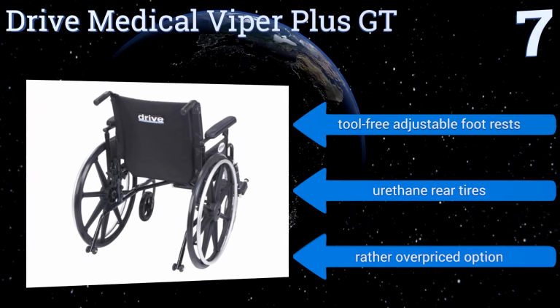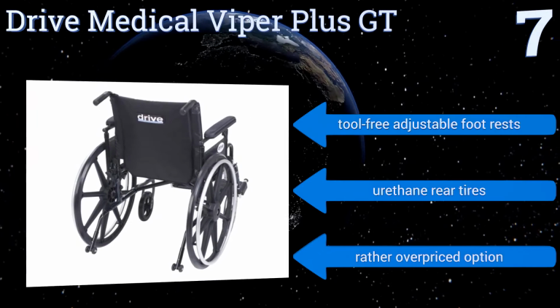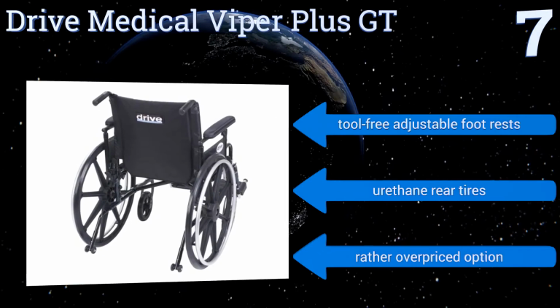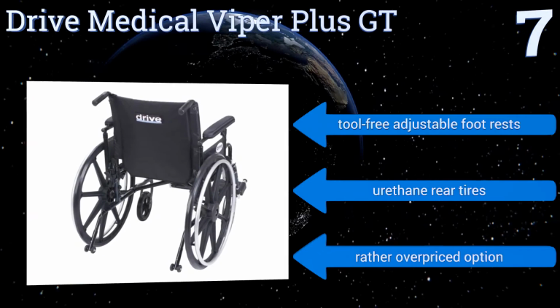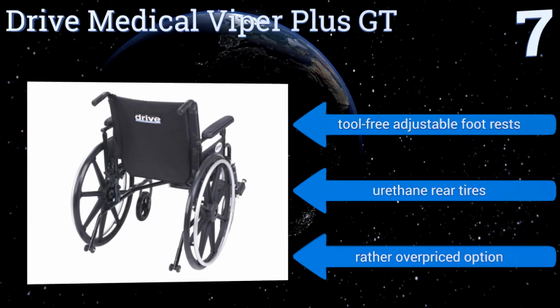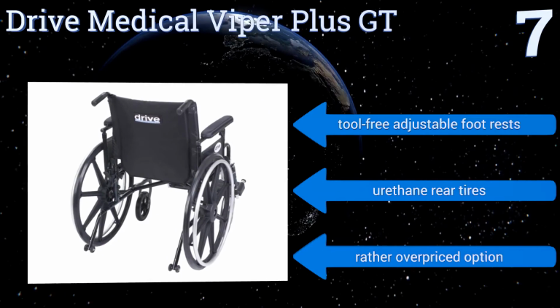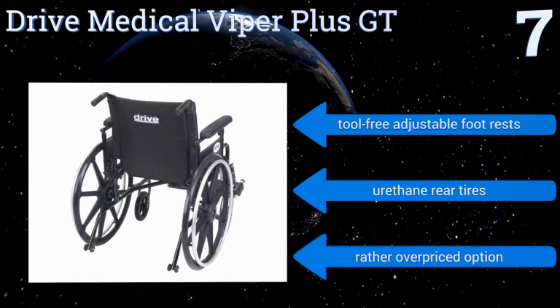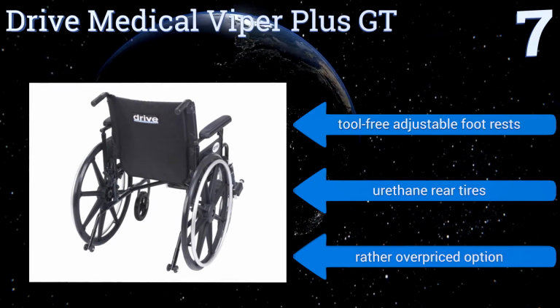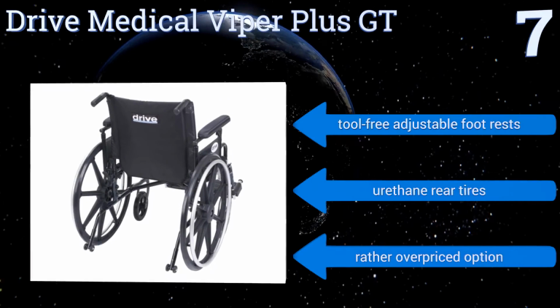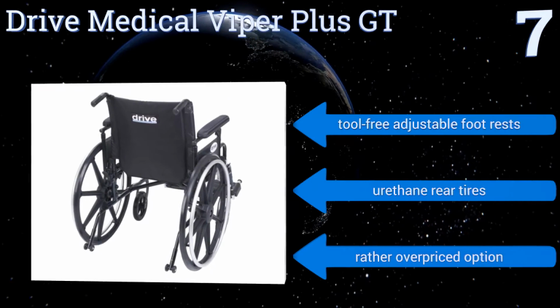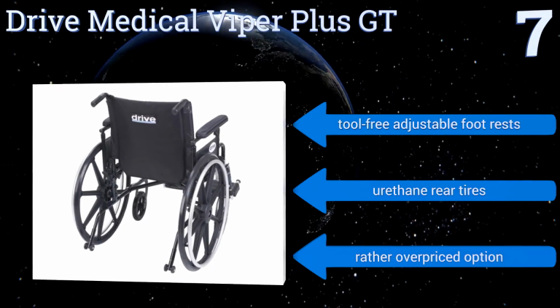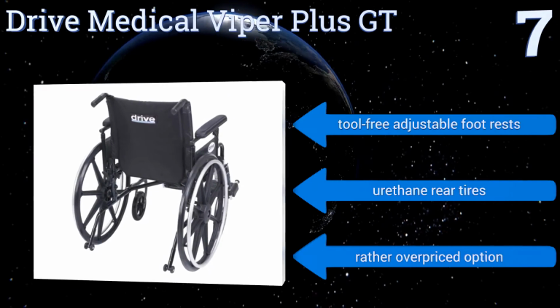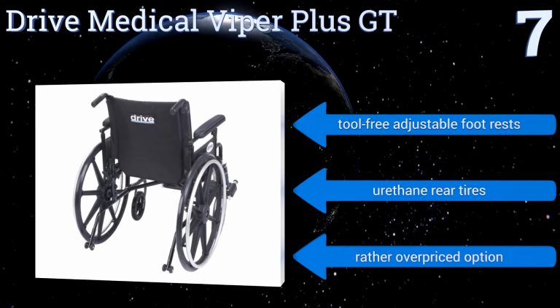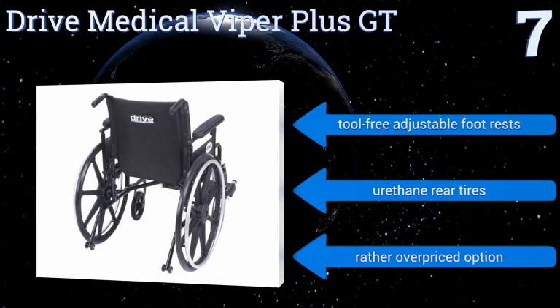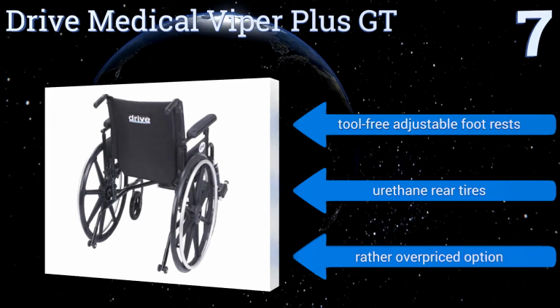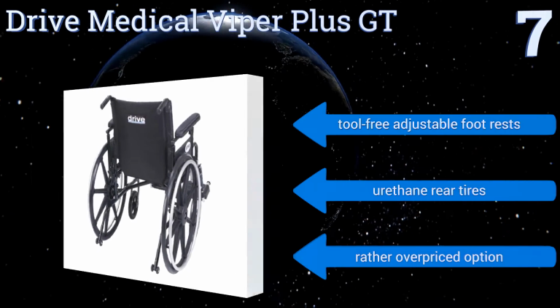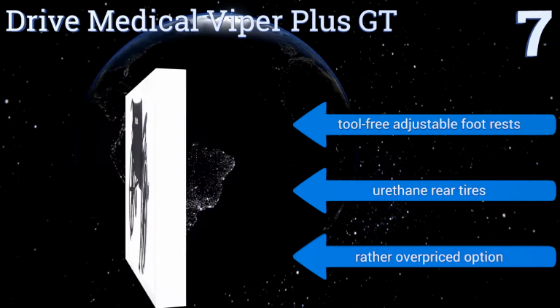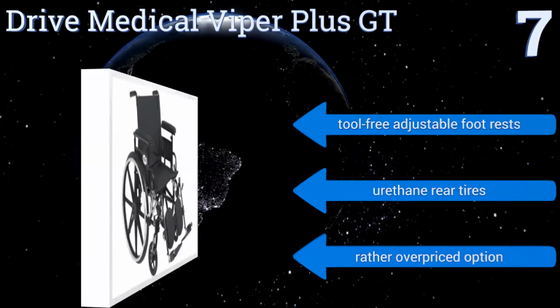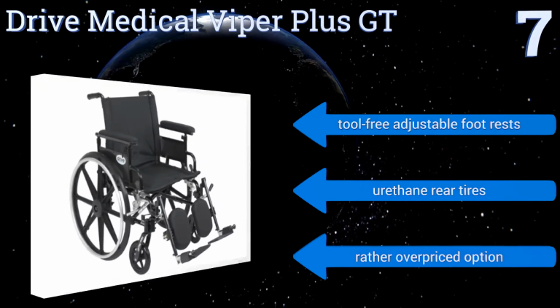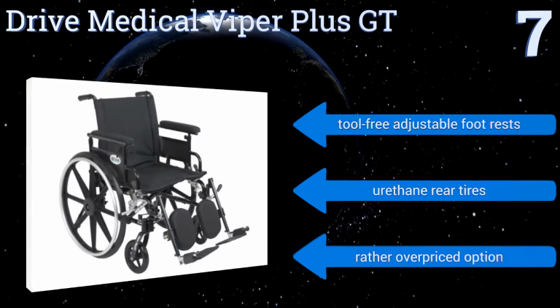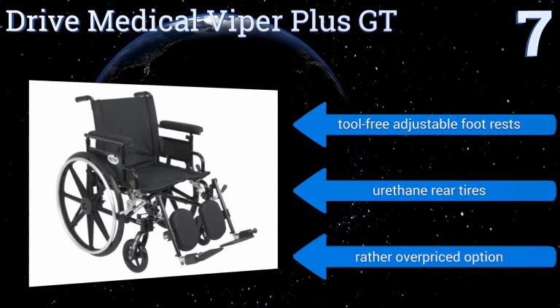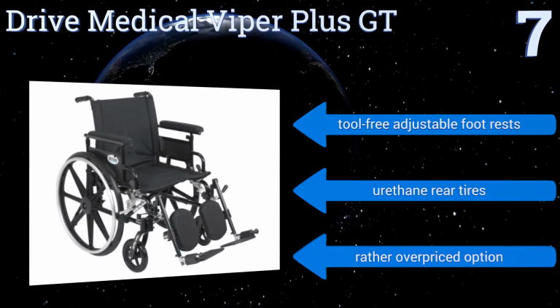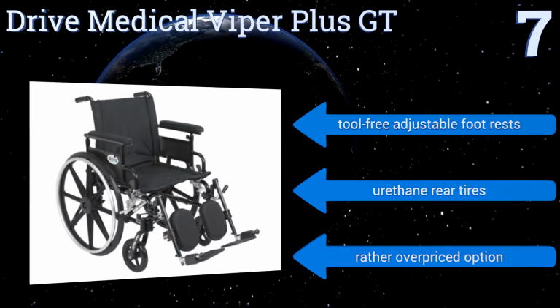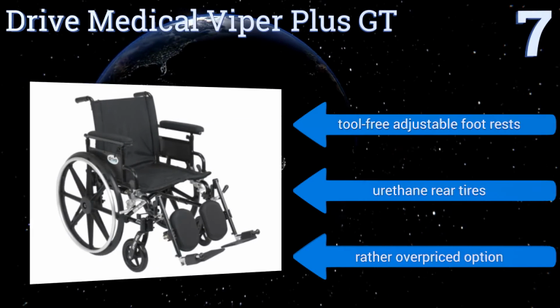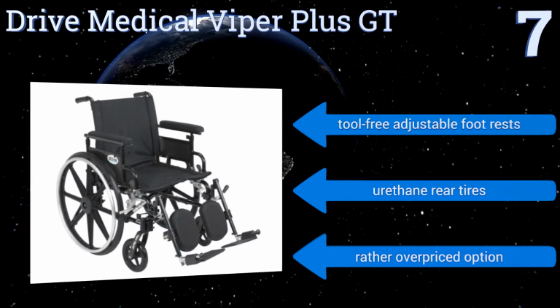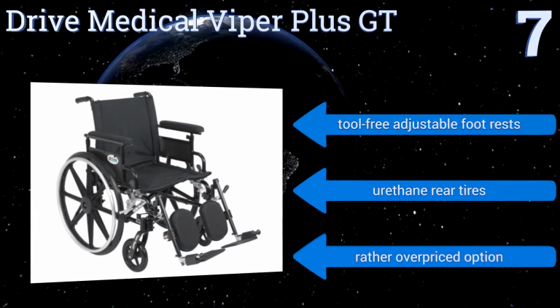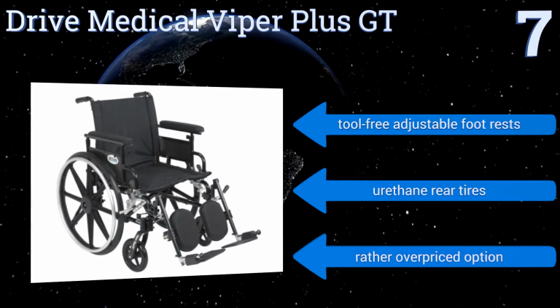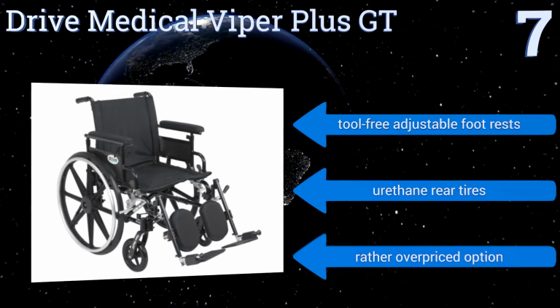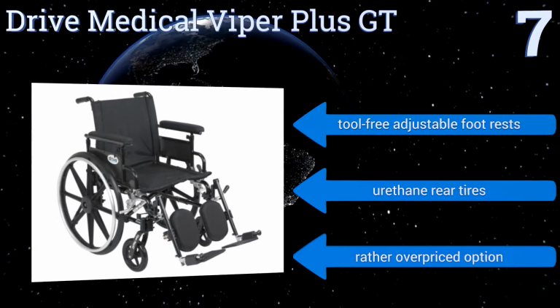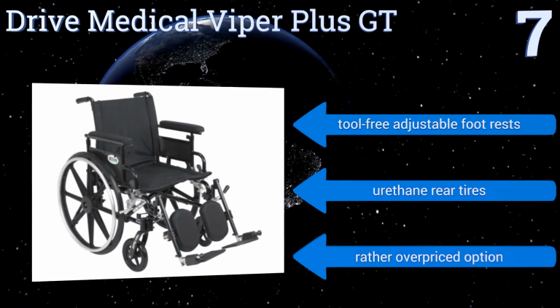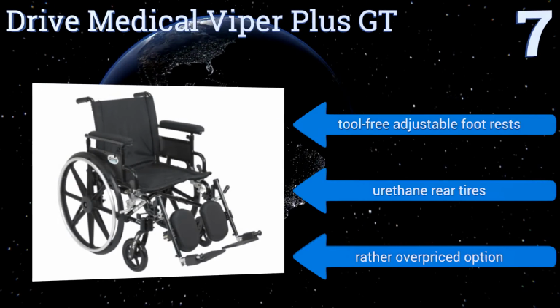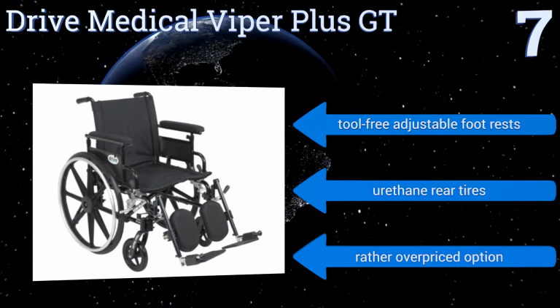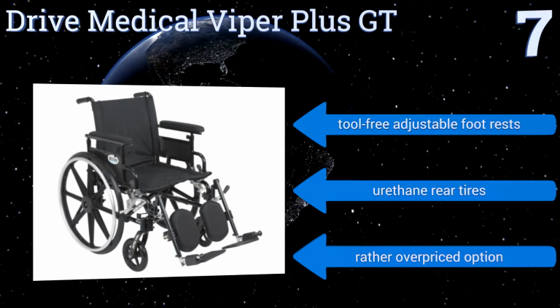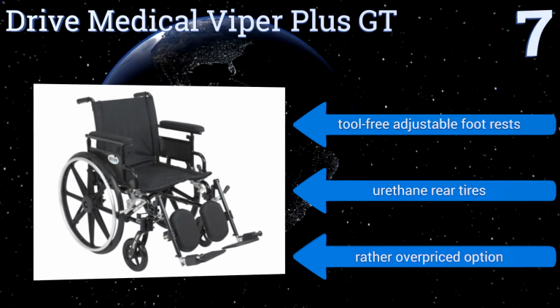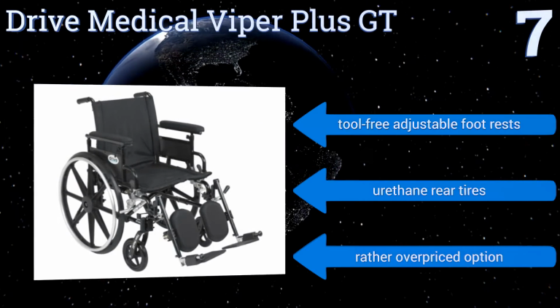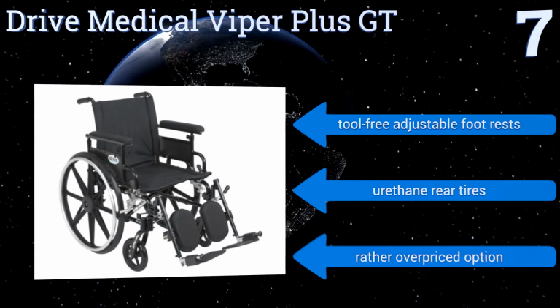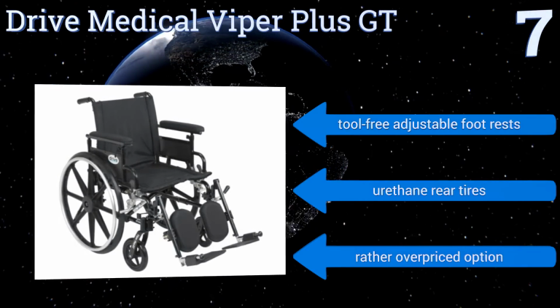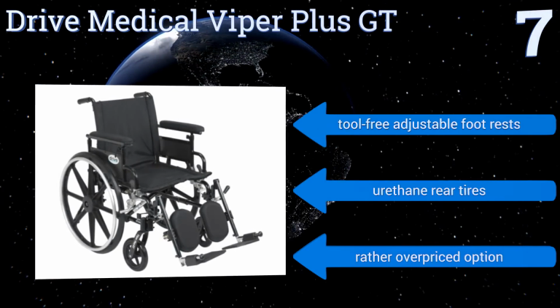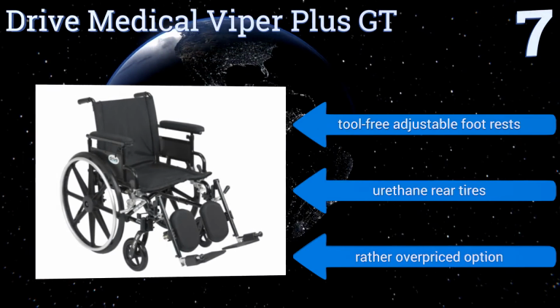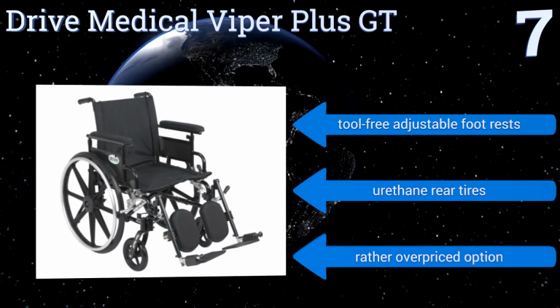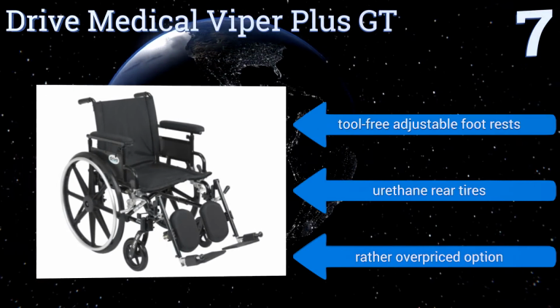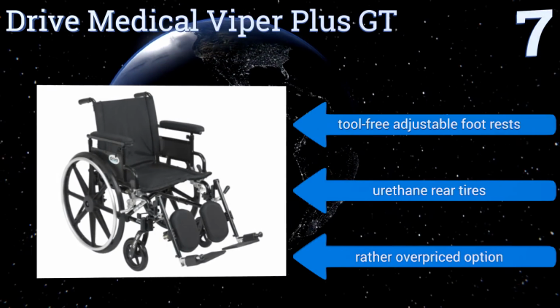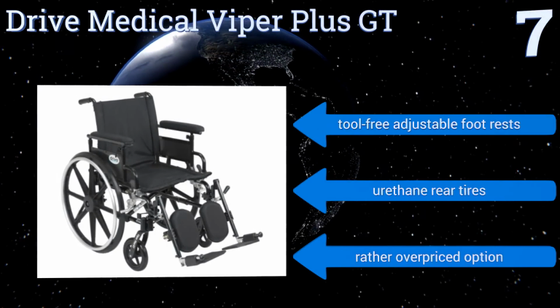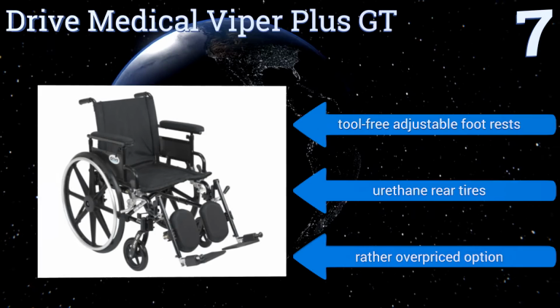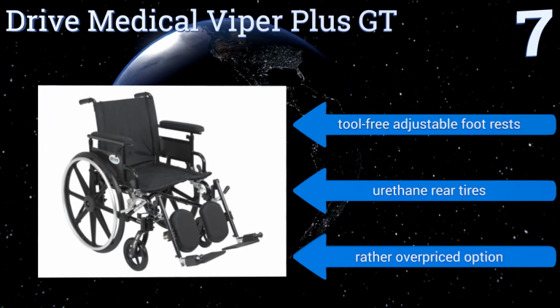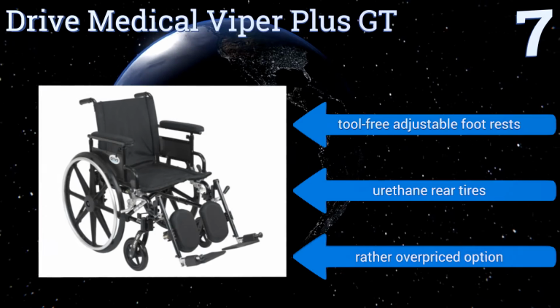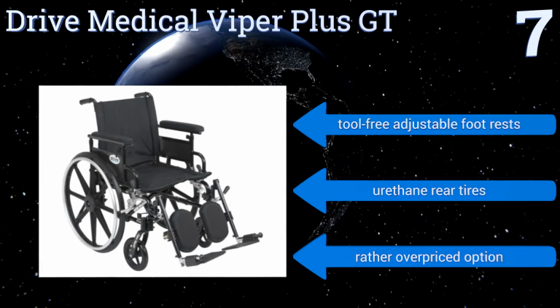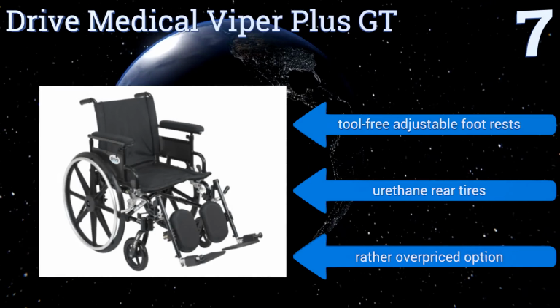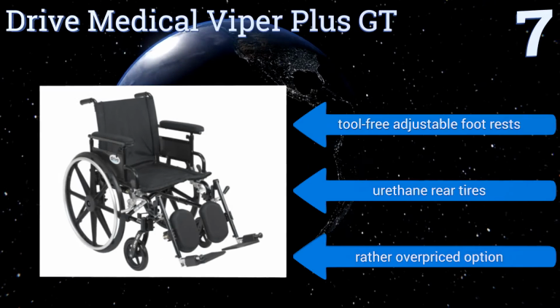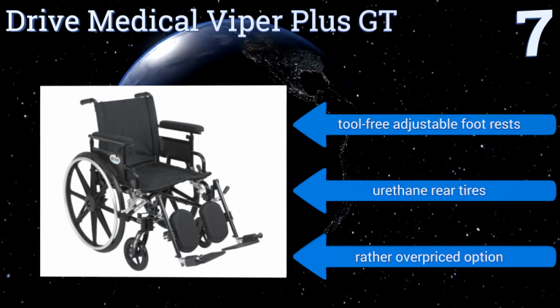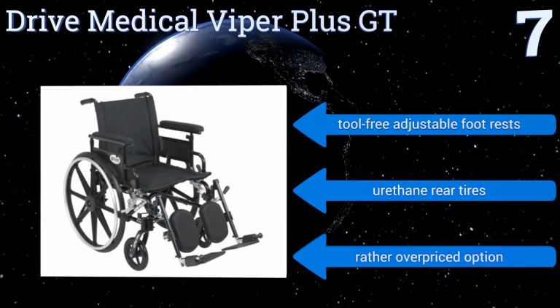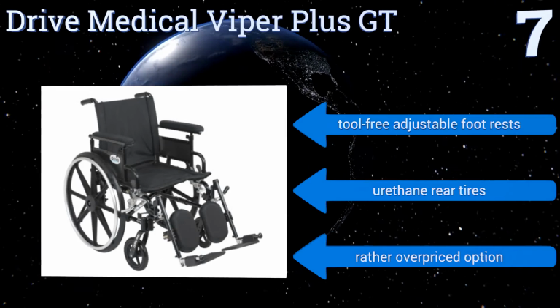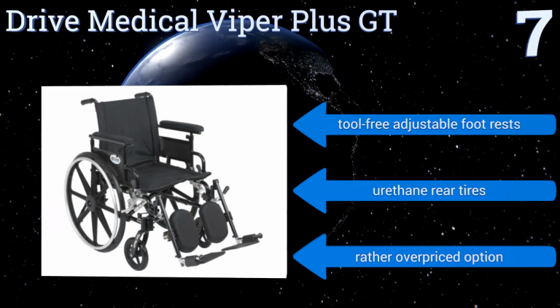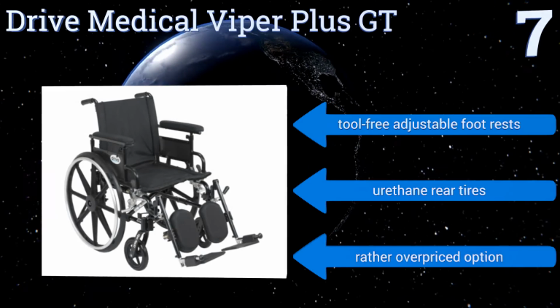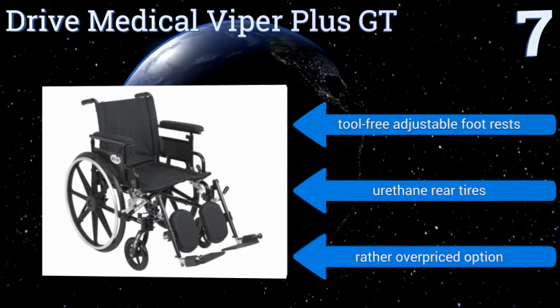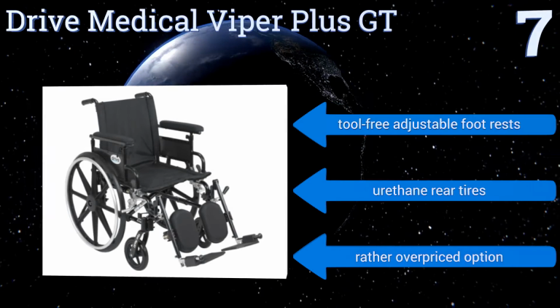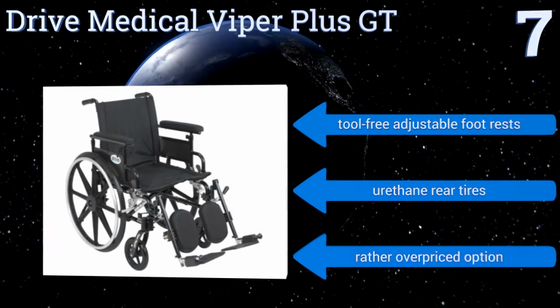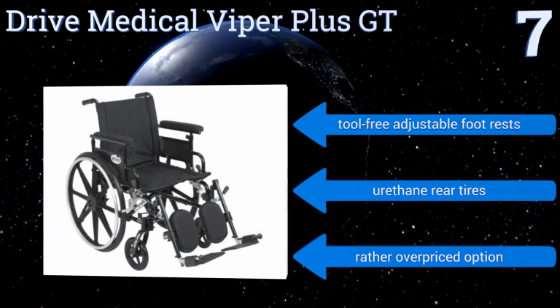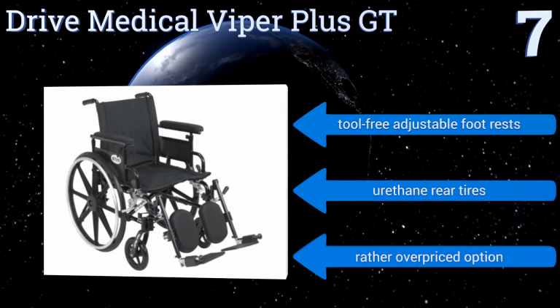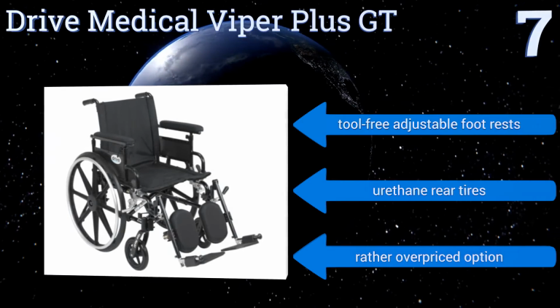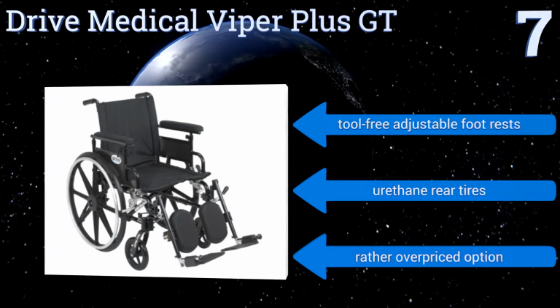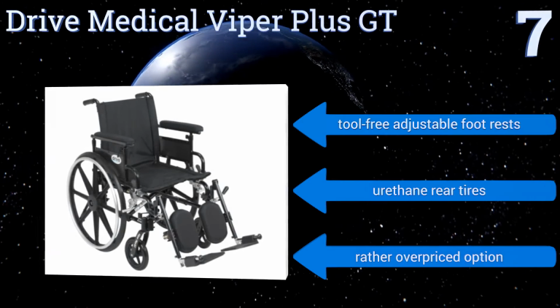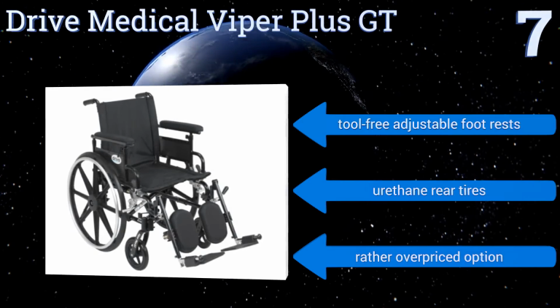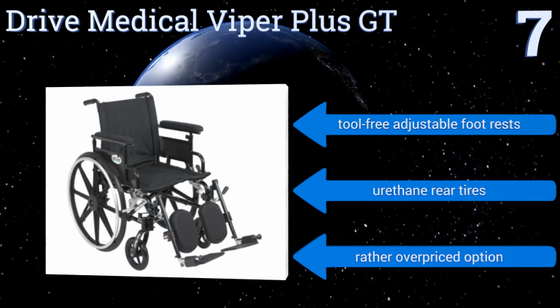It comes with tool-free adjustable footrests and urethane rear tires, but it is a rather overpriced option.